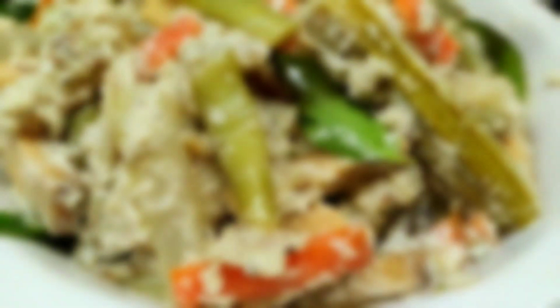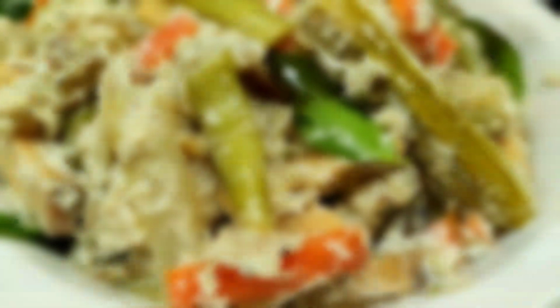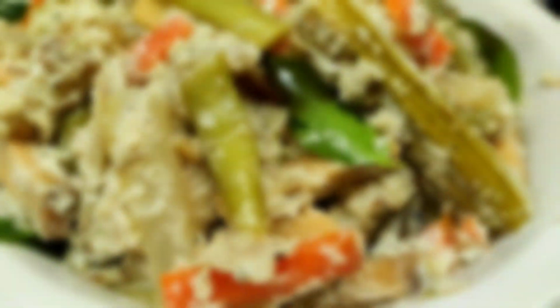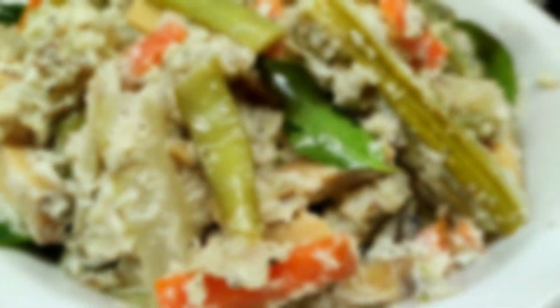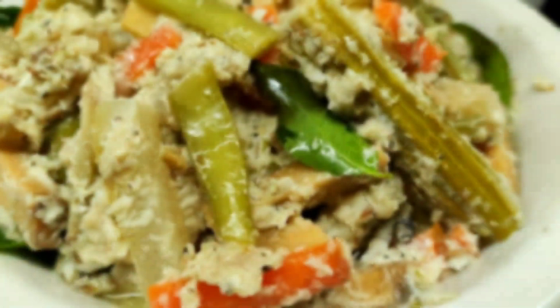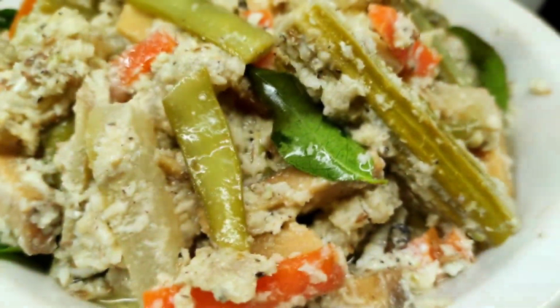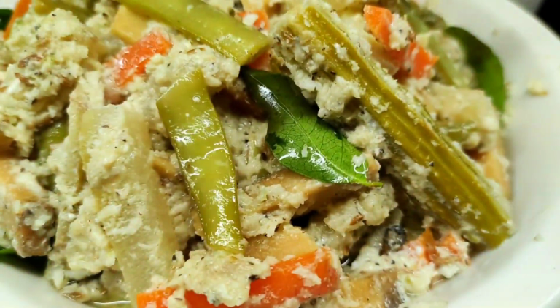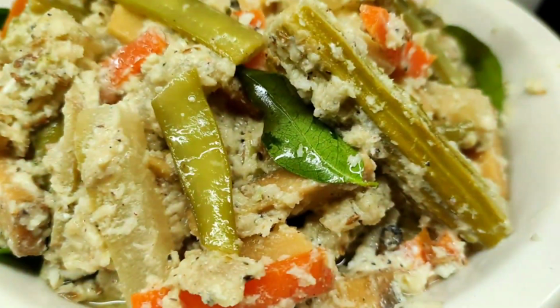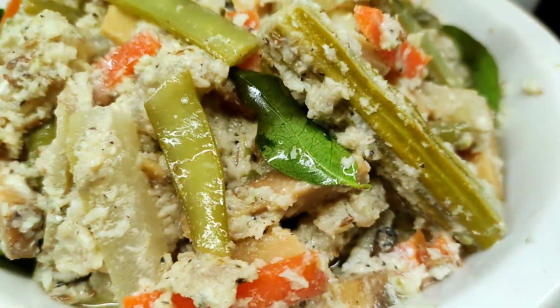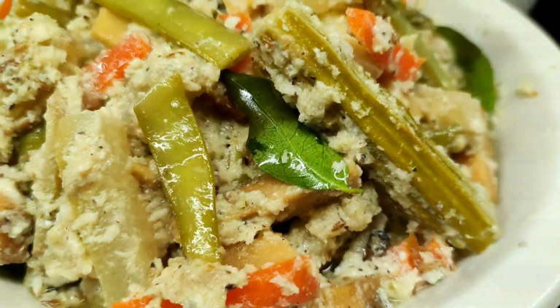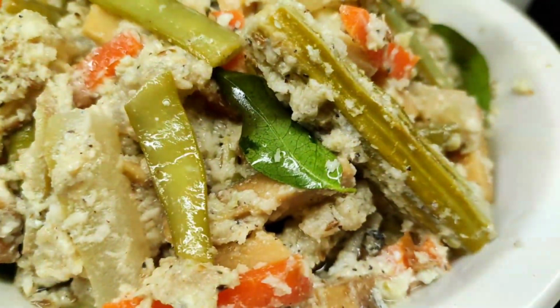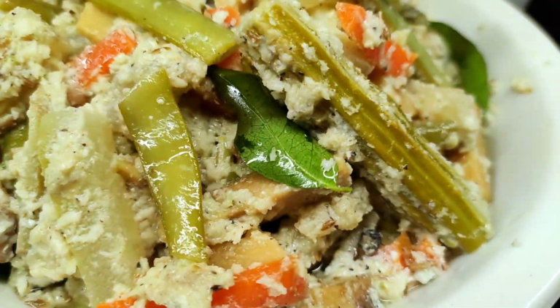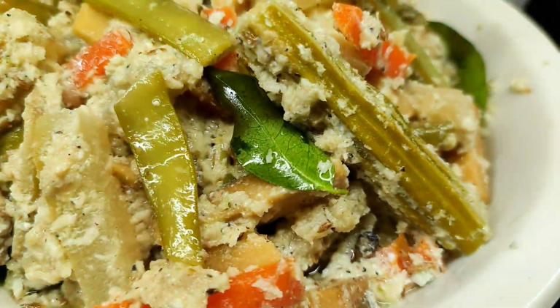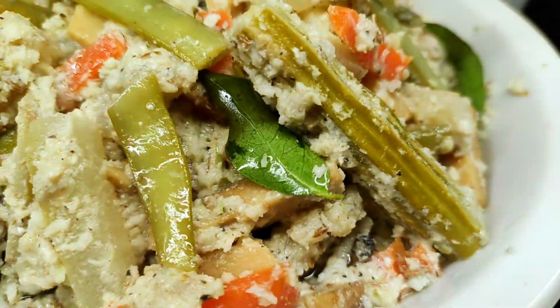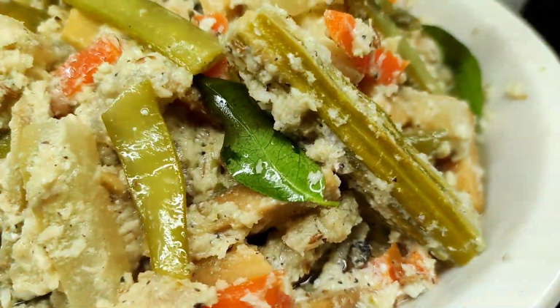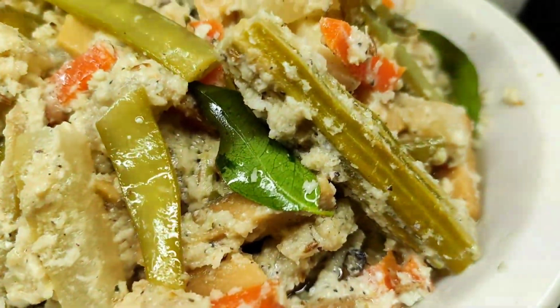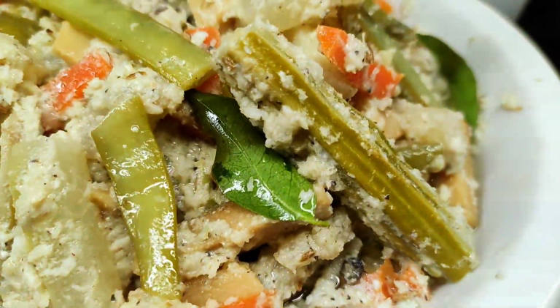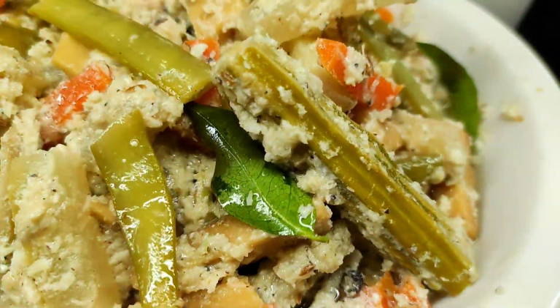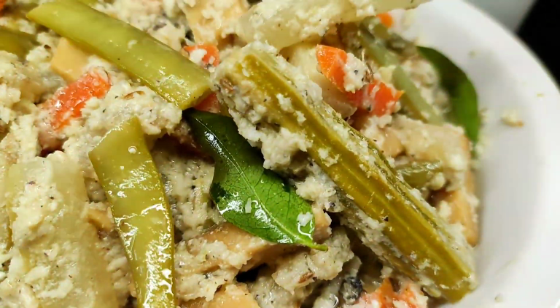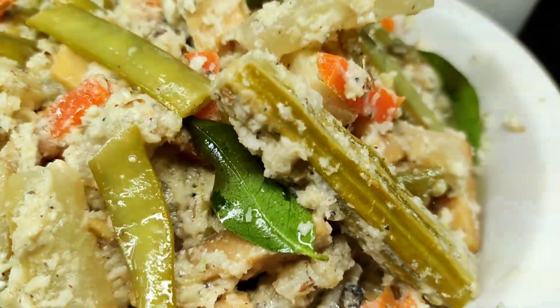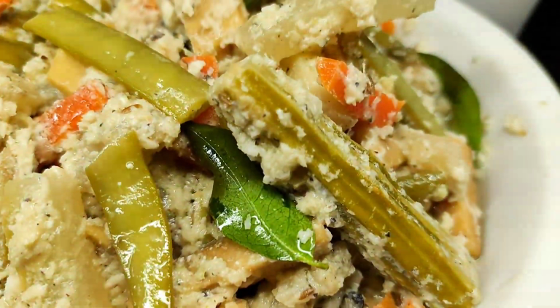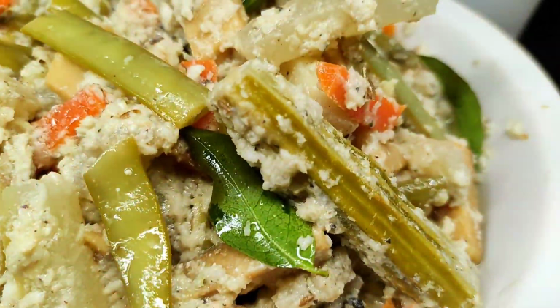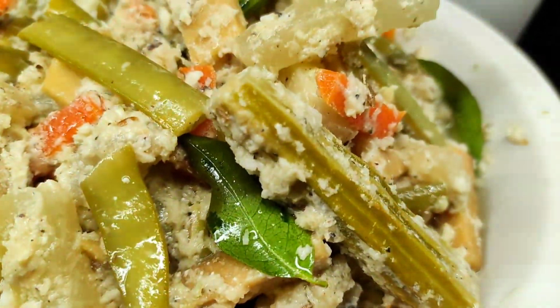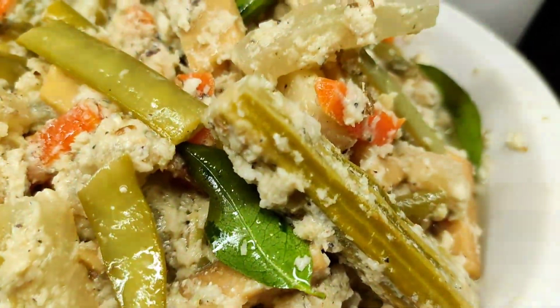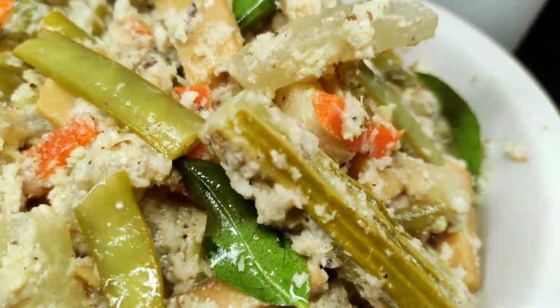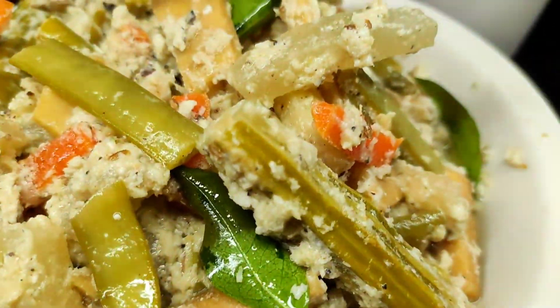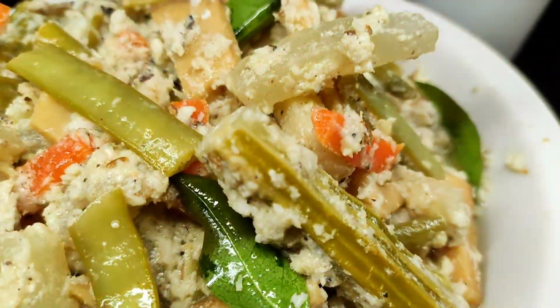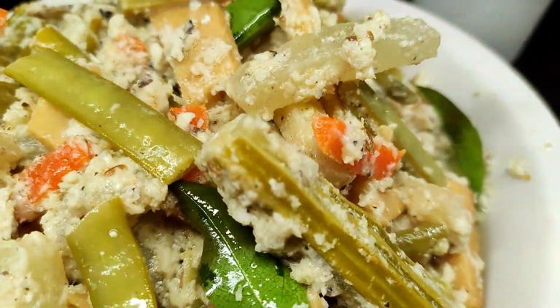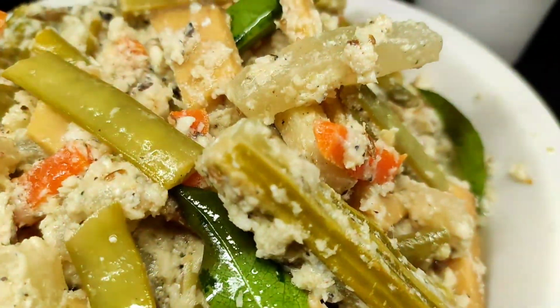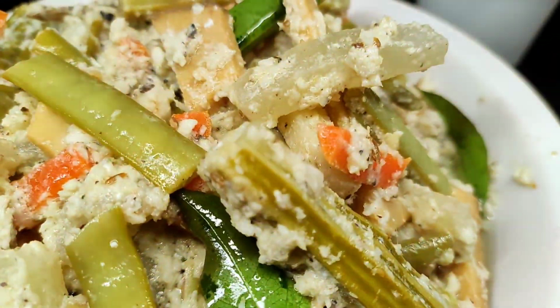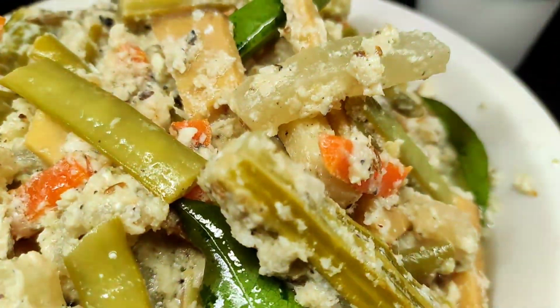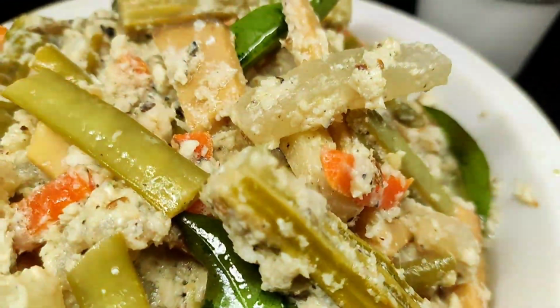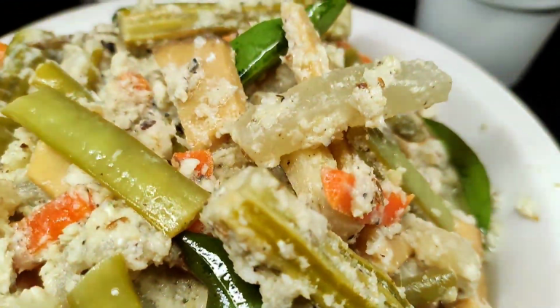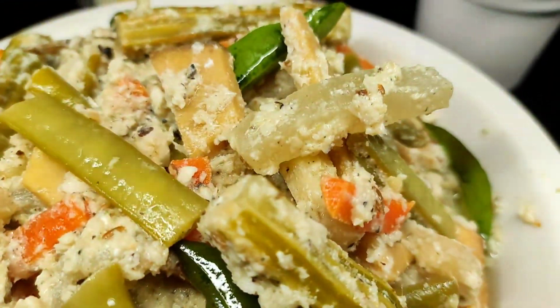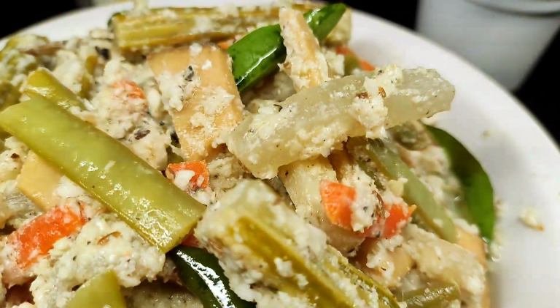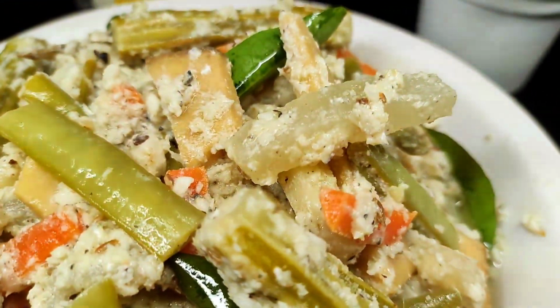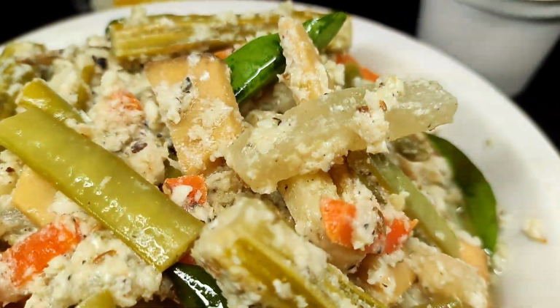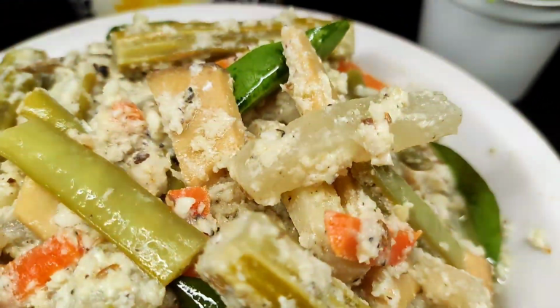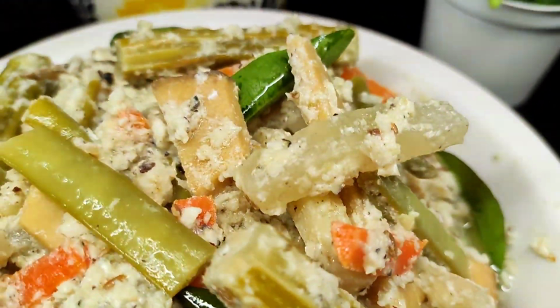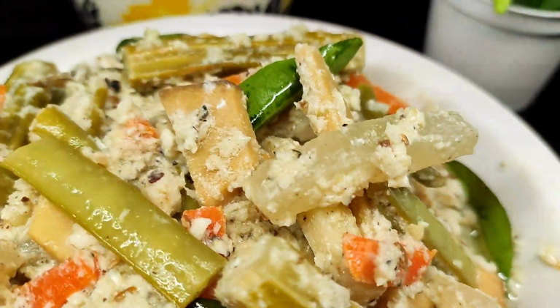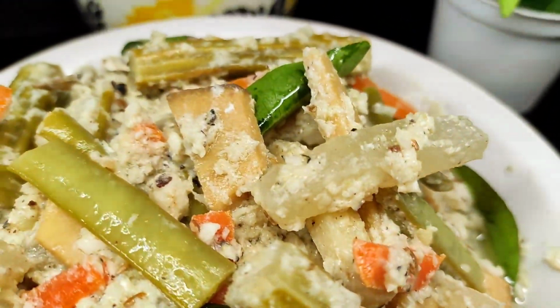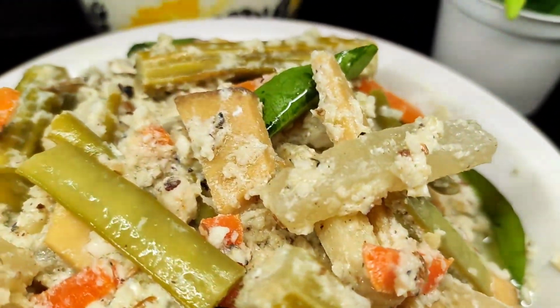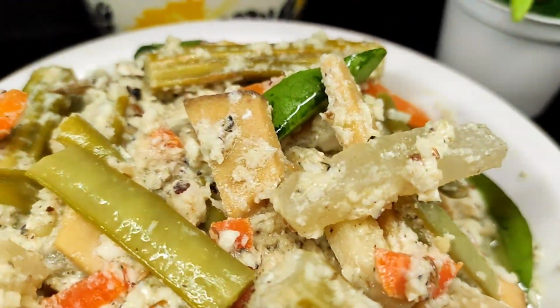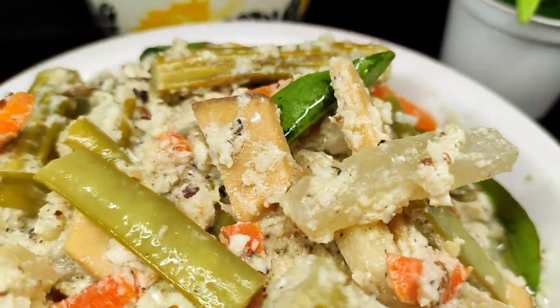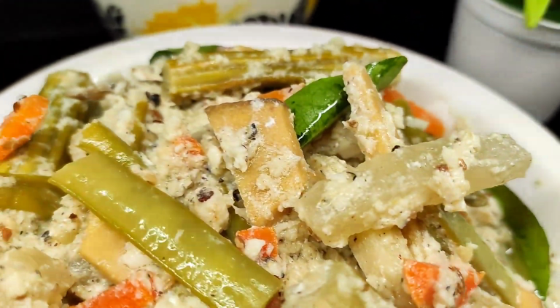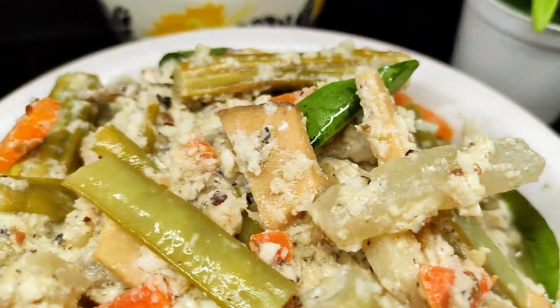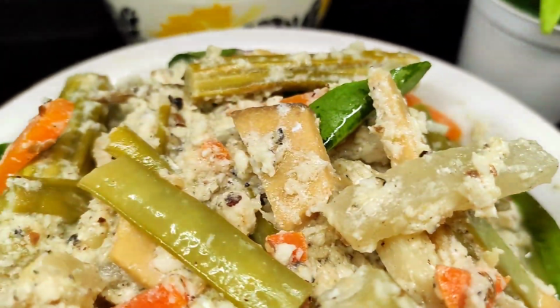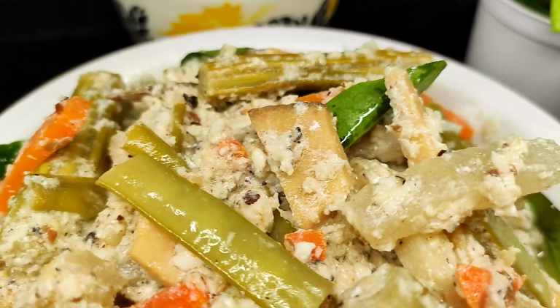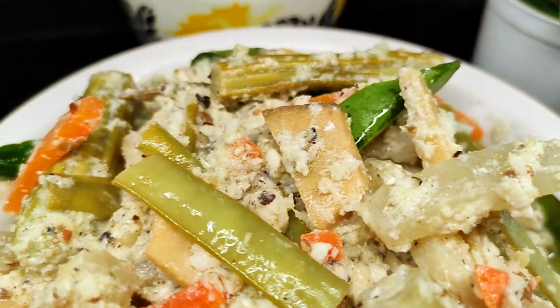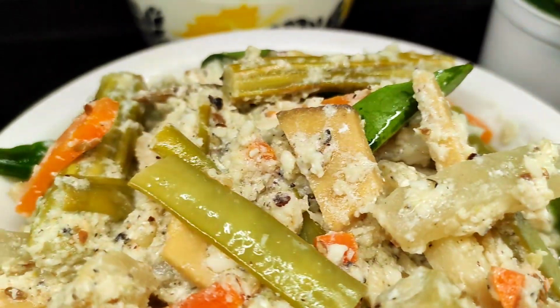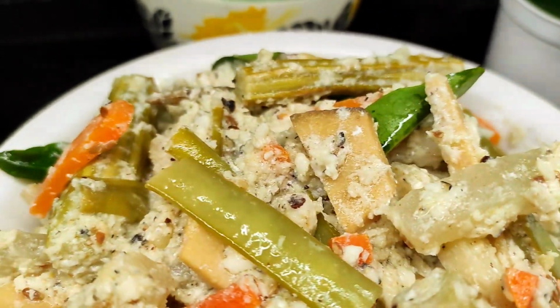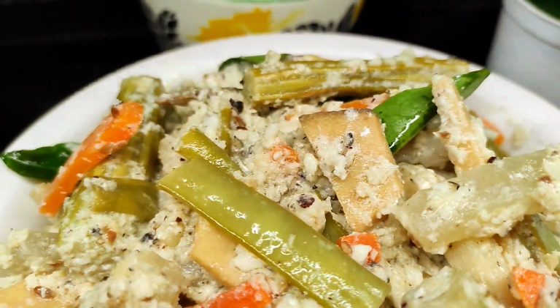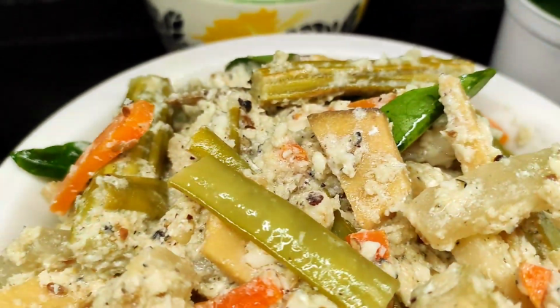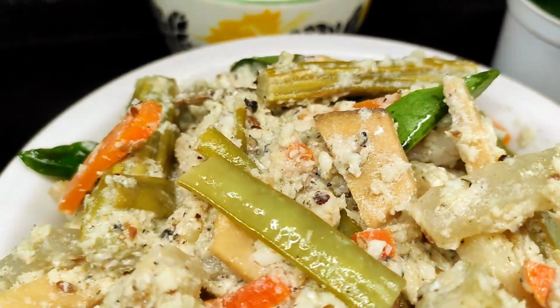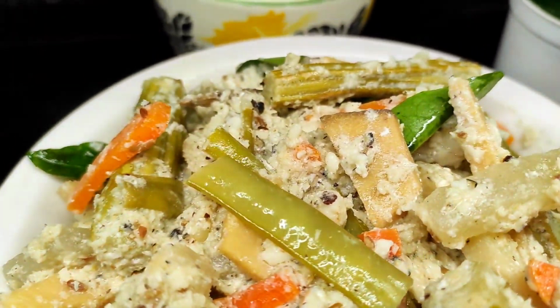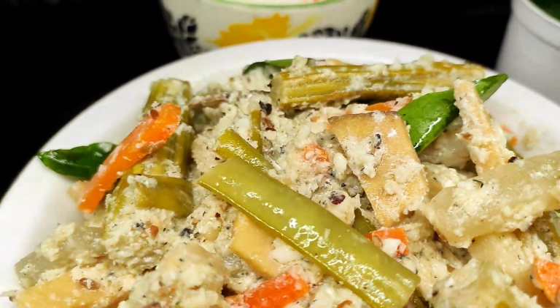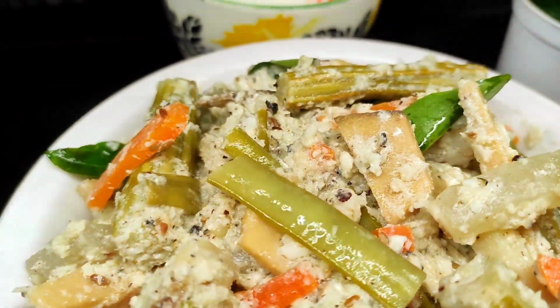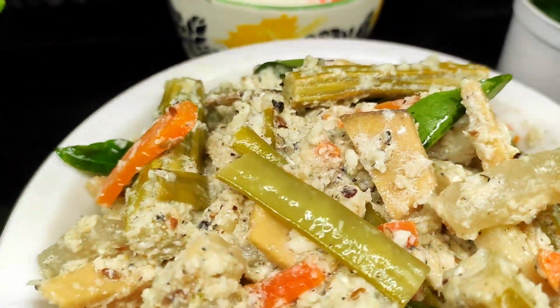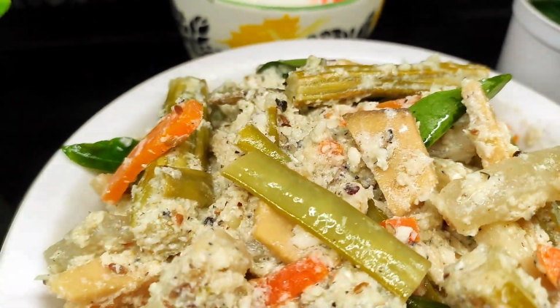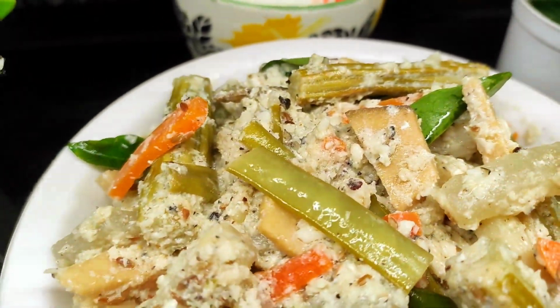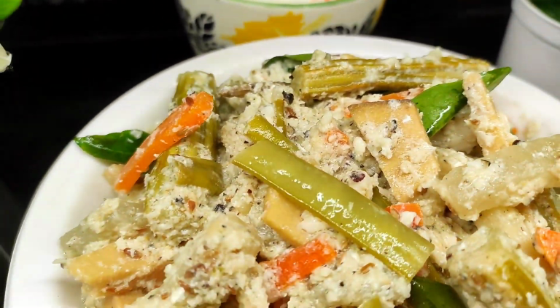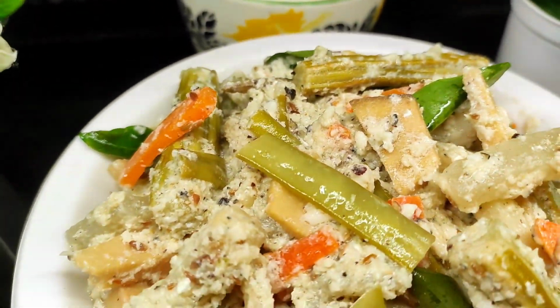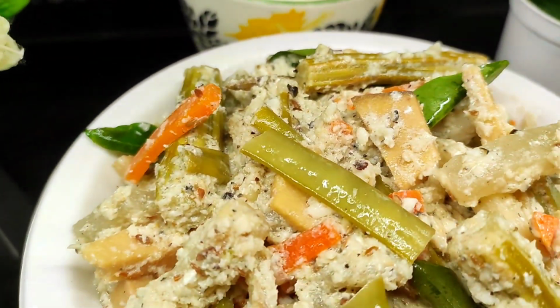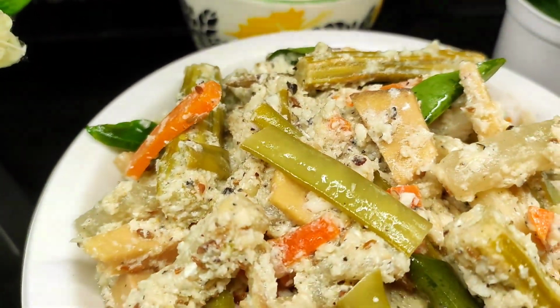Hi friends! I am here to talk about this video. What is the special one?